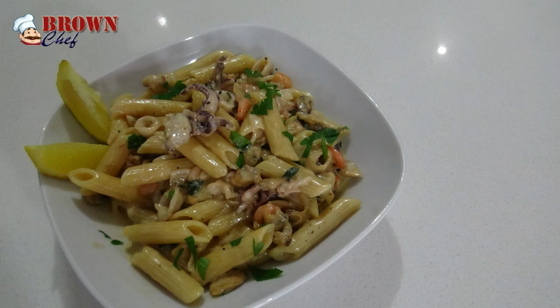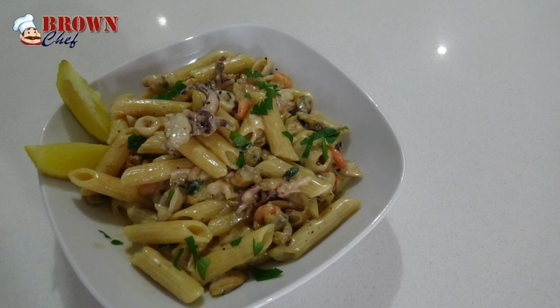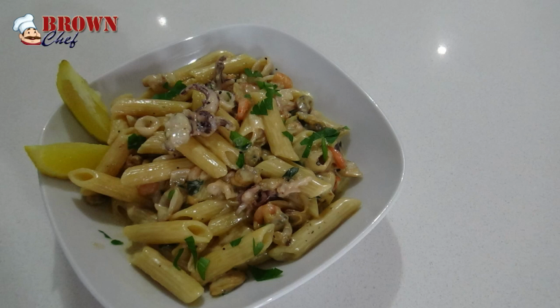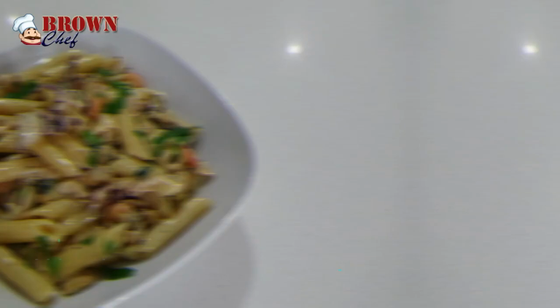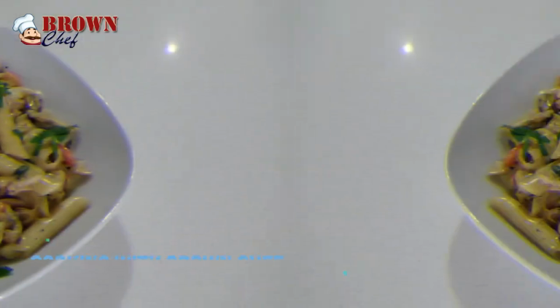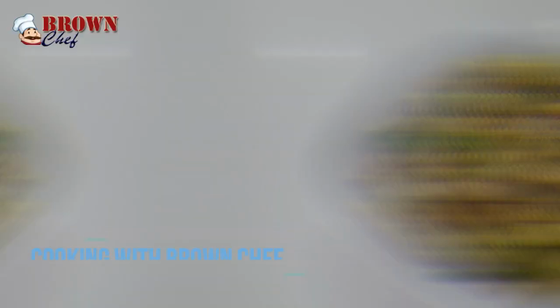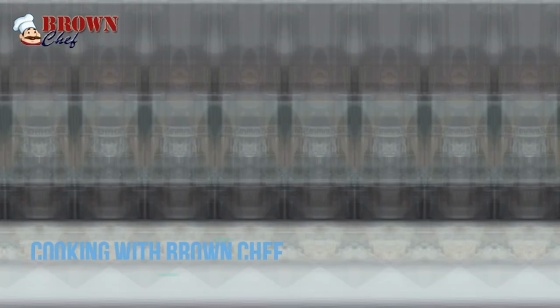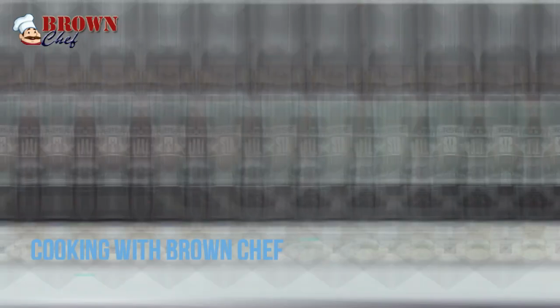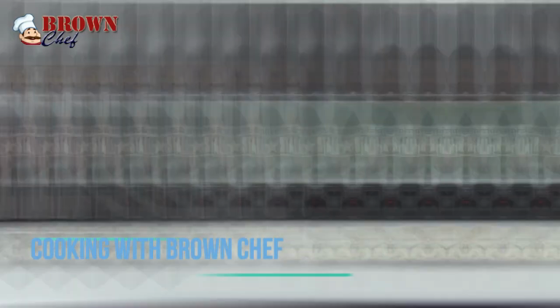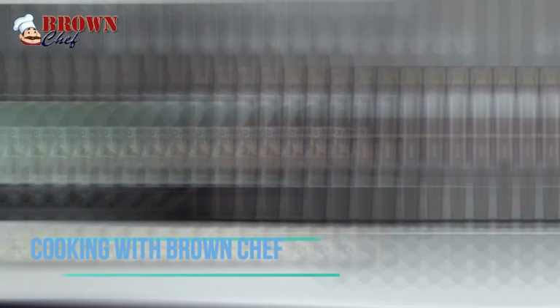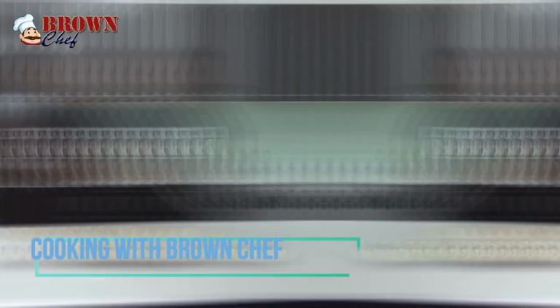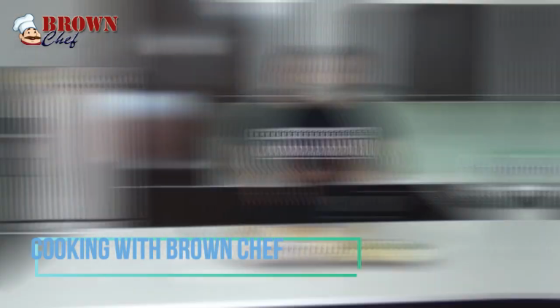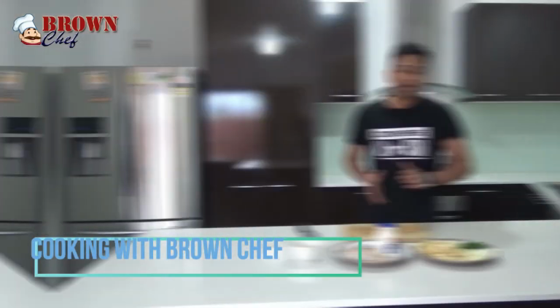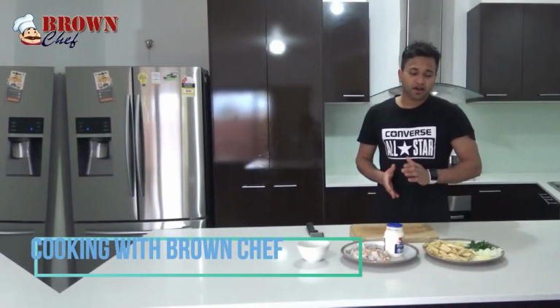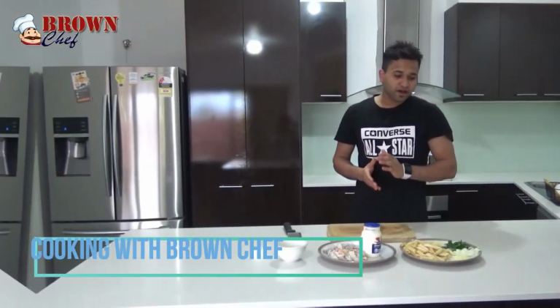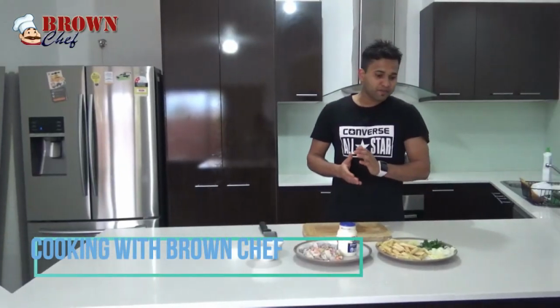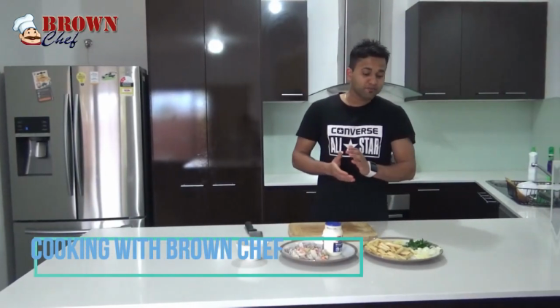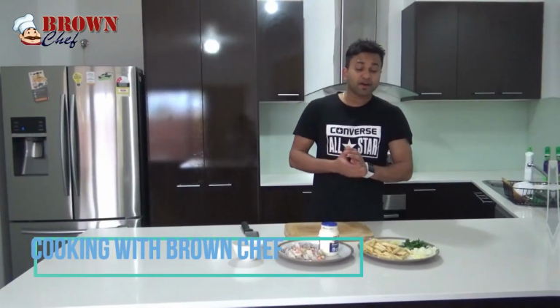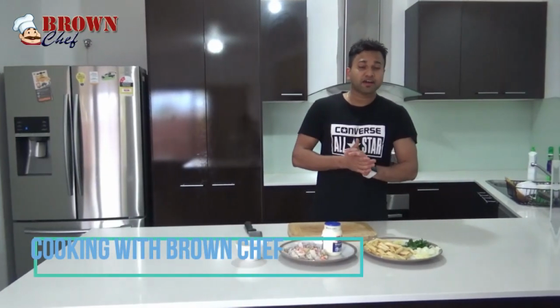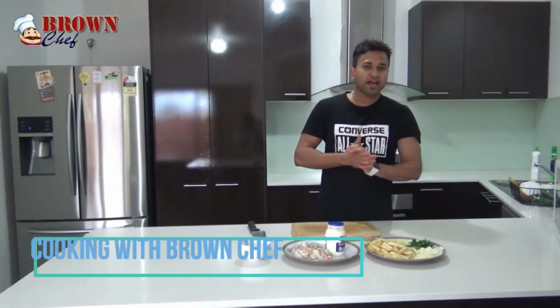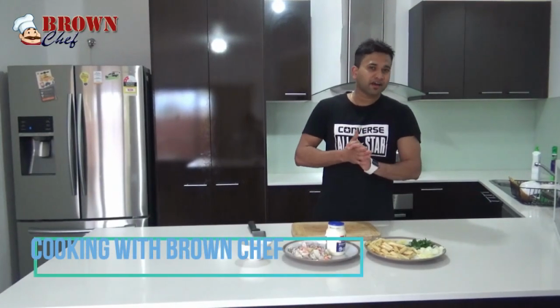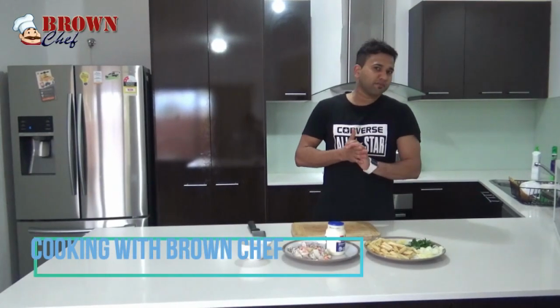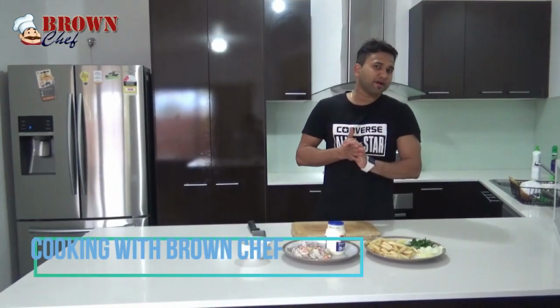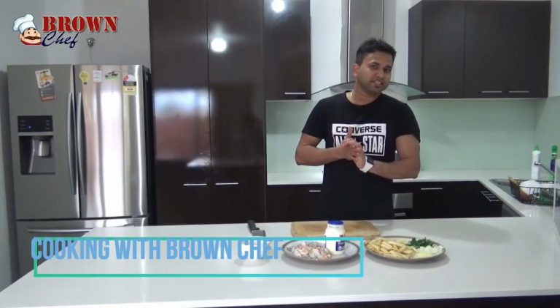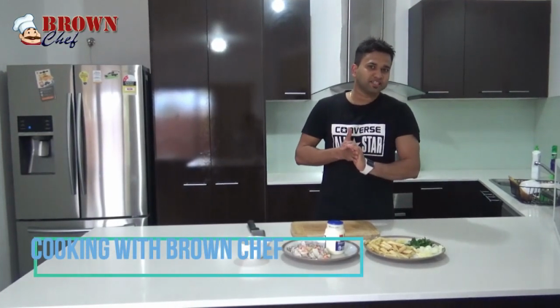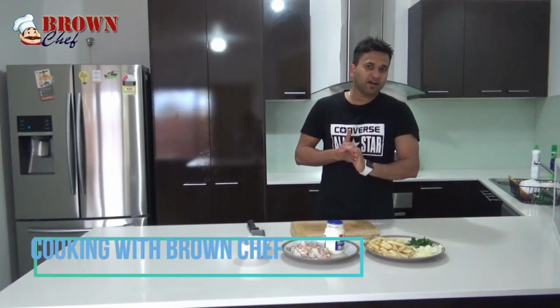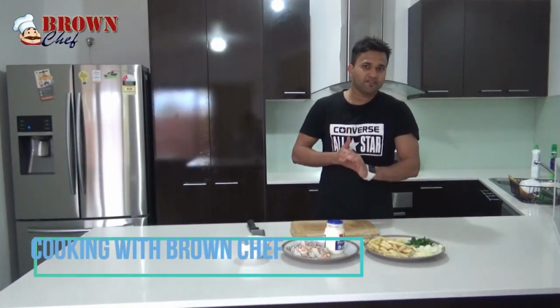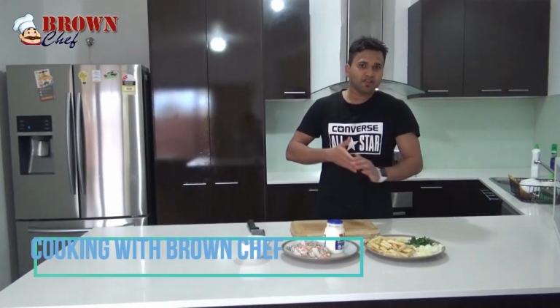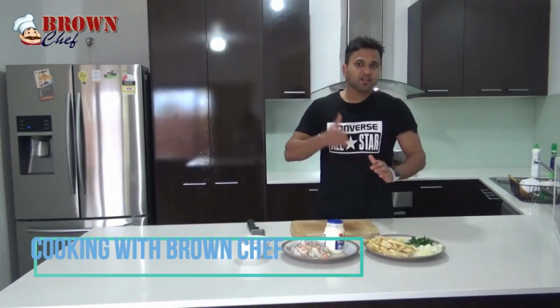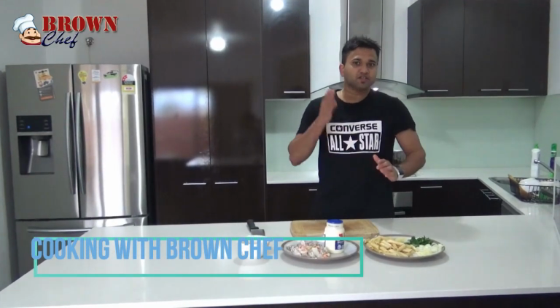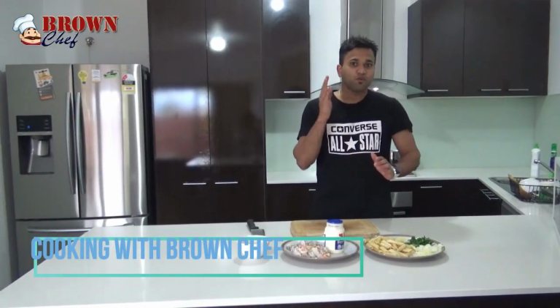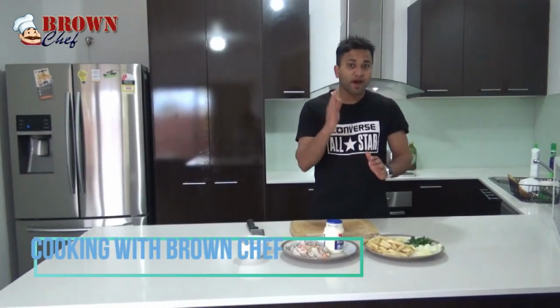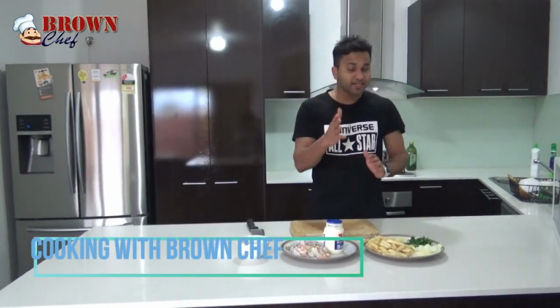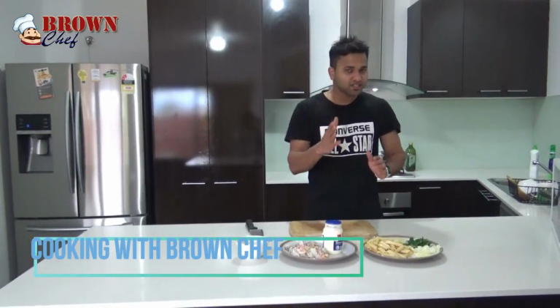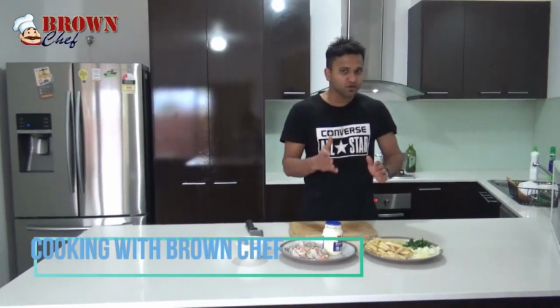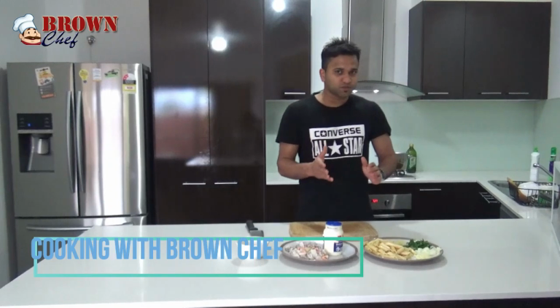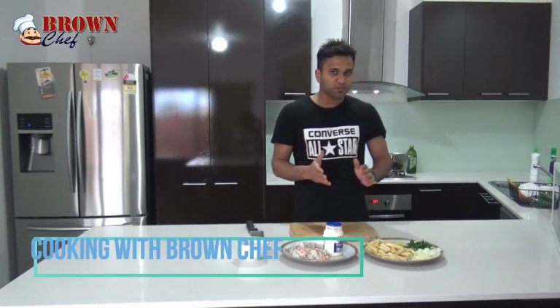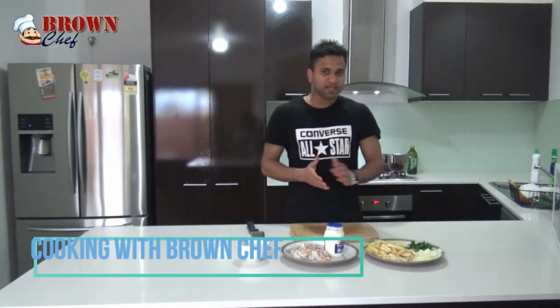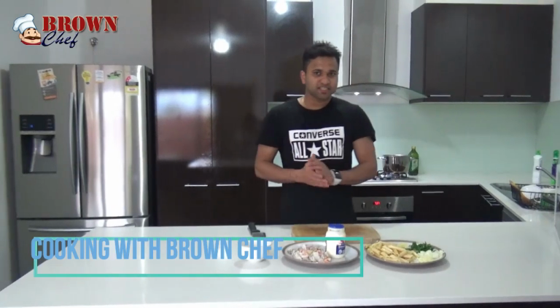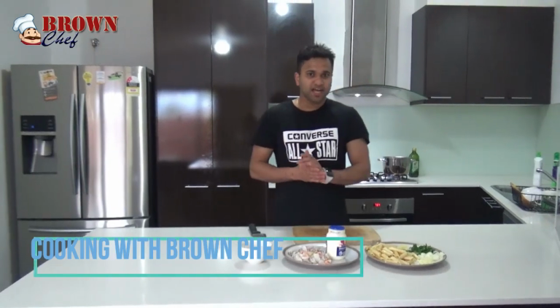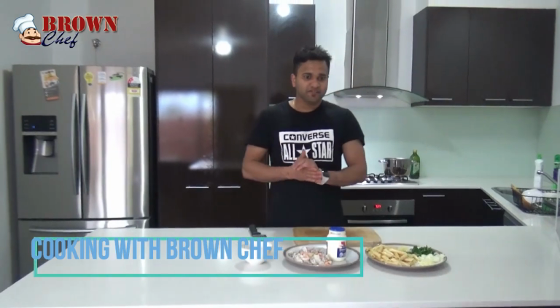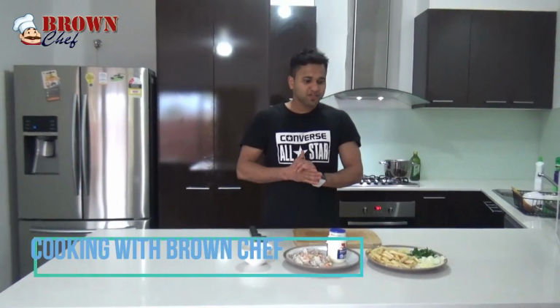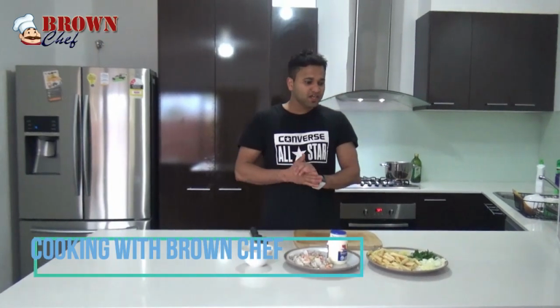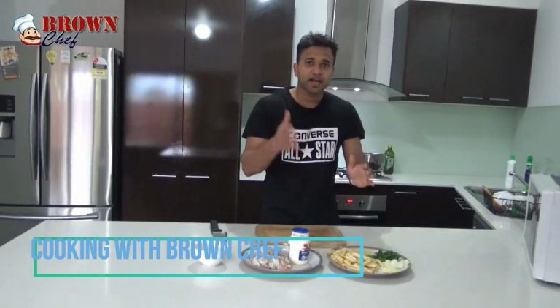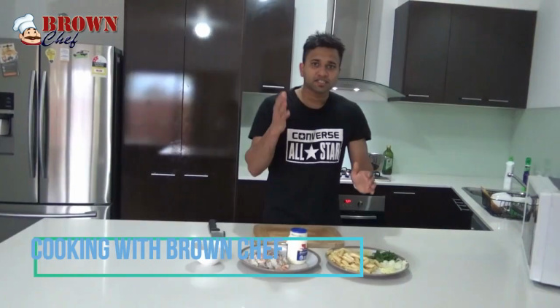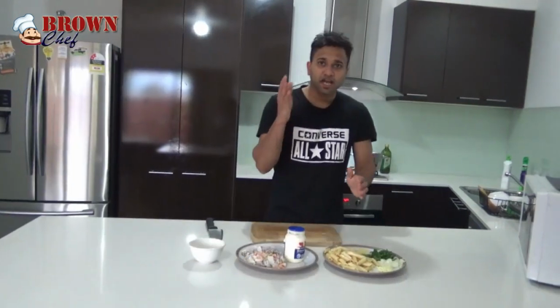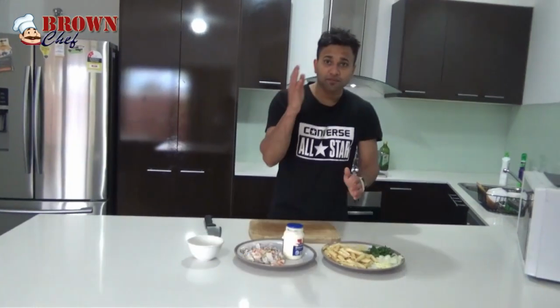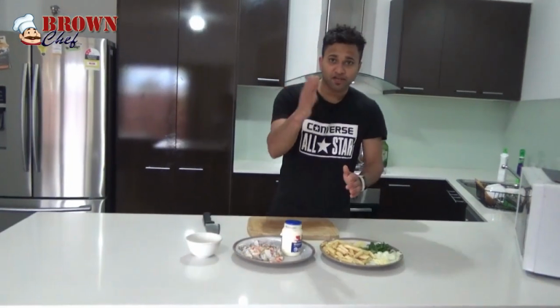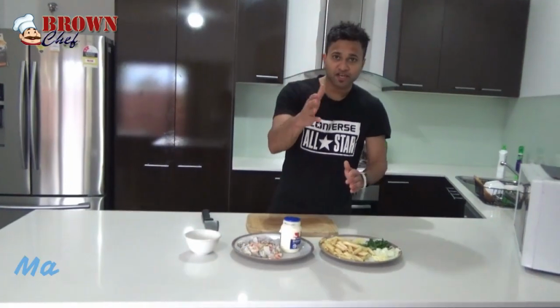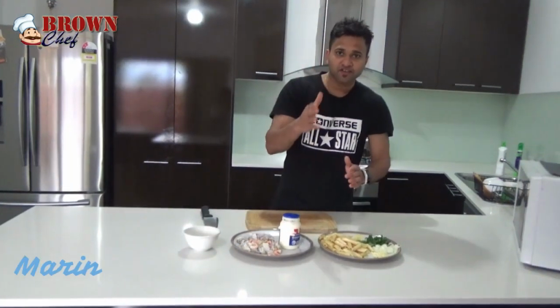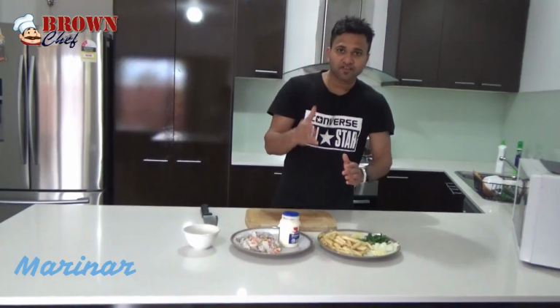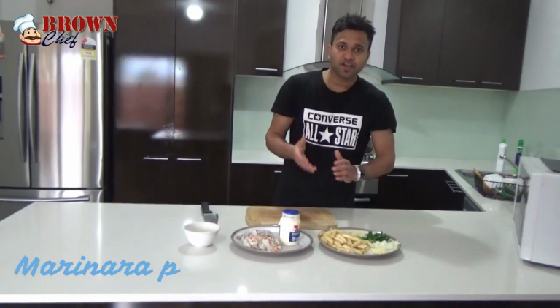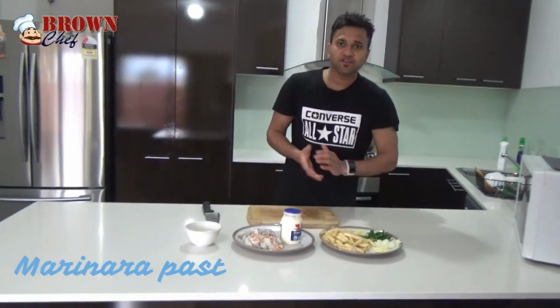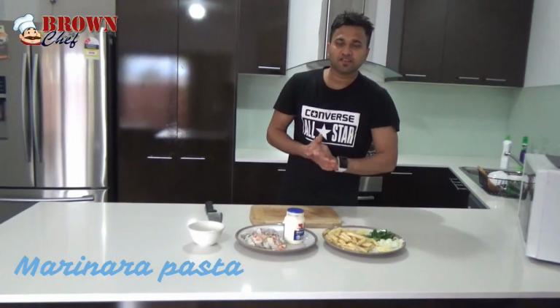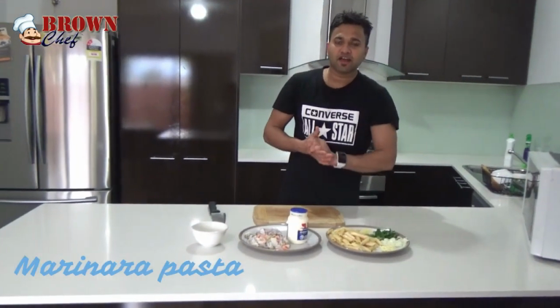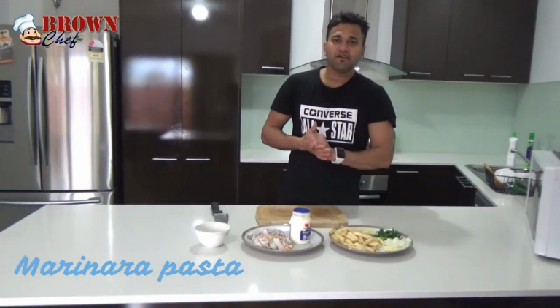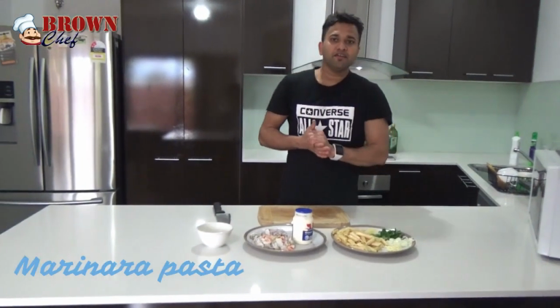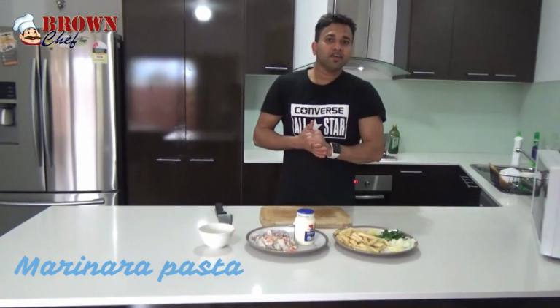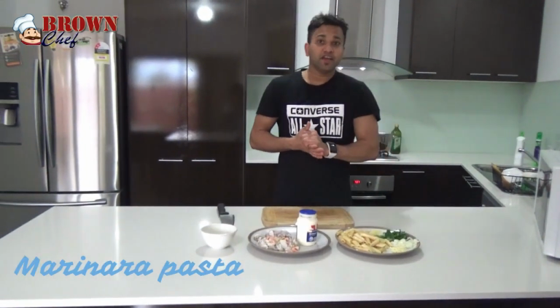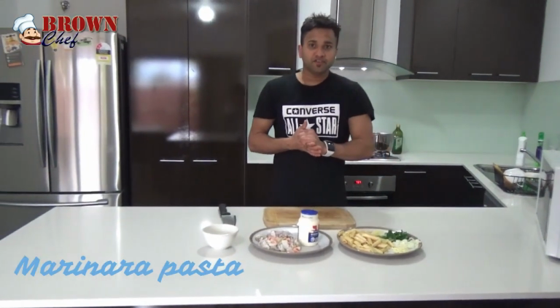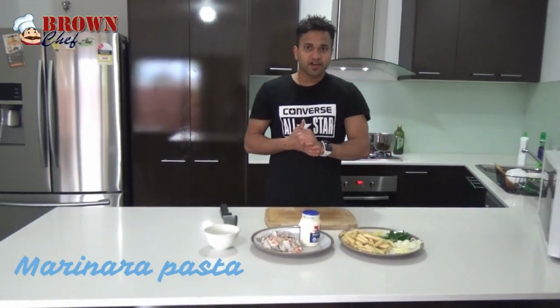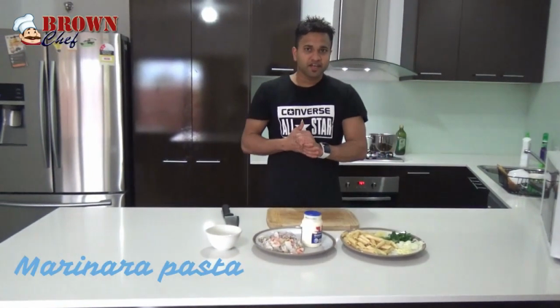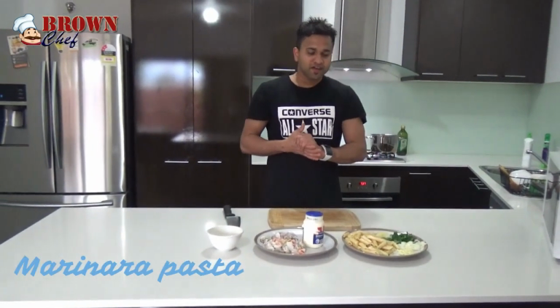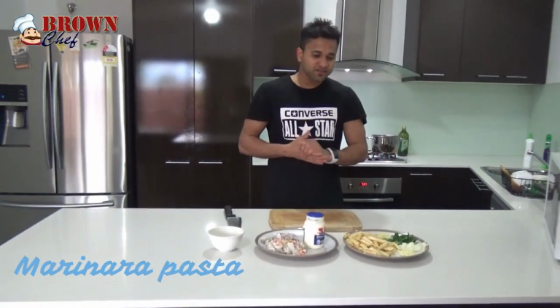I'm going to show you how to do a marinara pasta. It's a white sauce pasta. I'm going to introduce the ingredients.